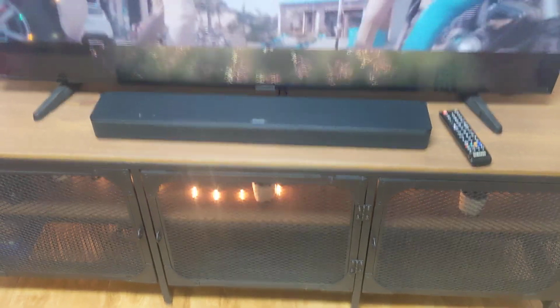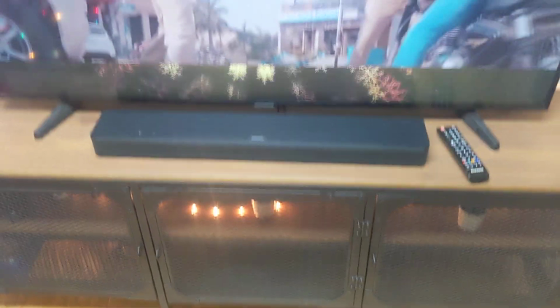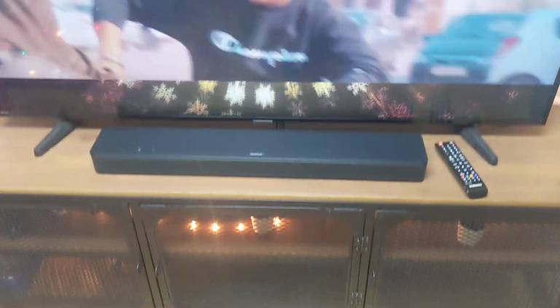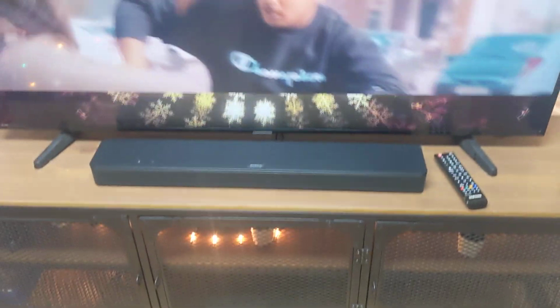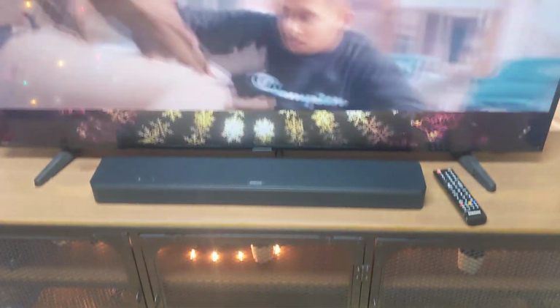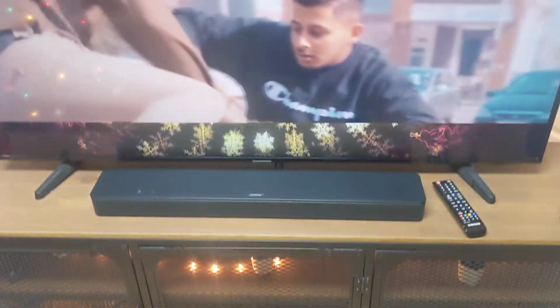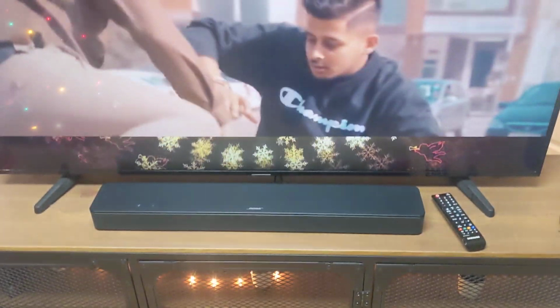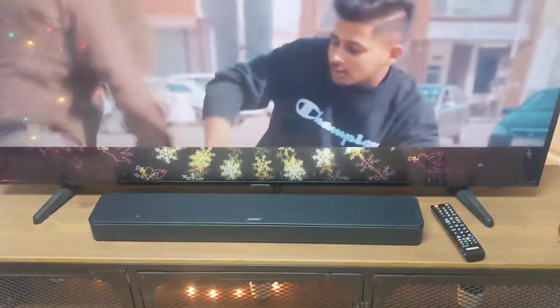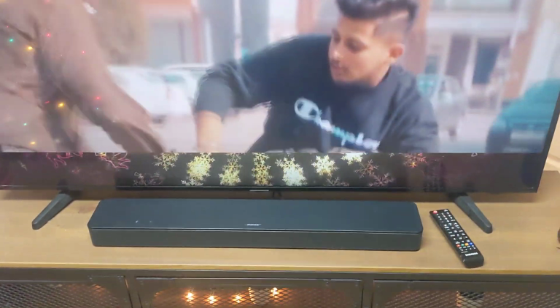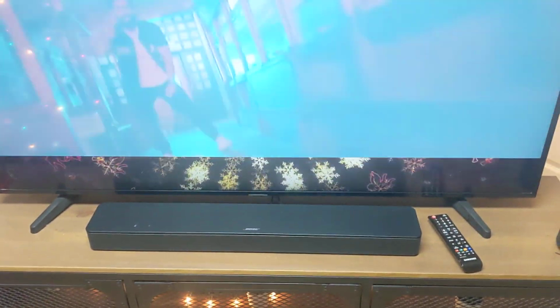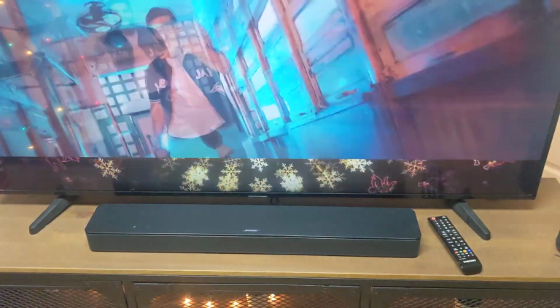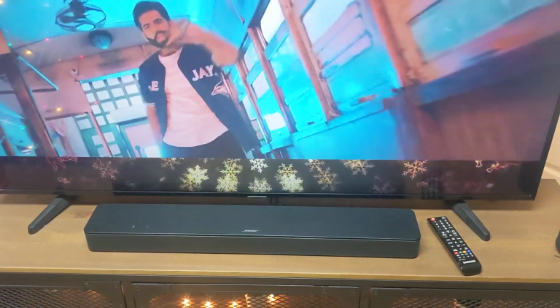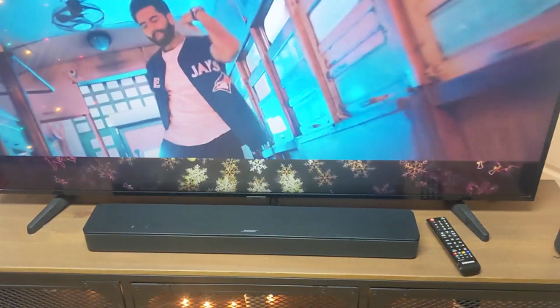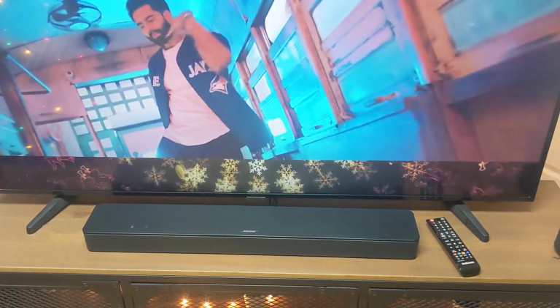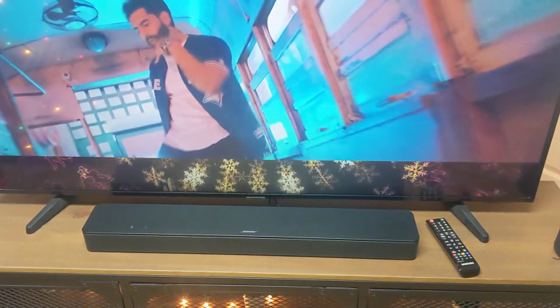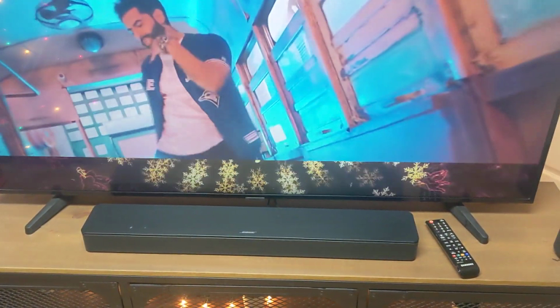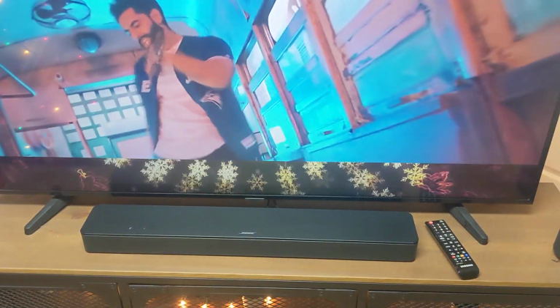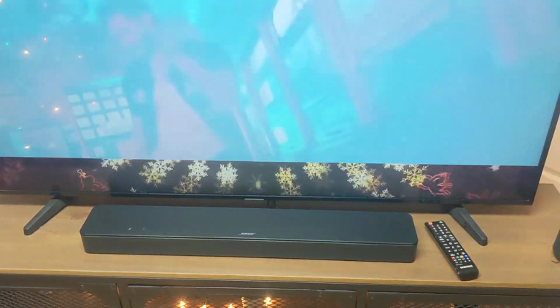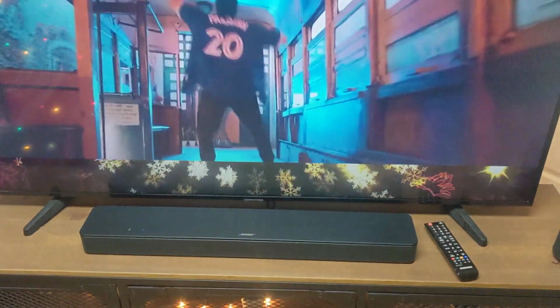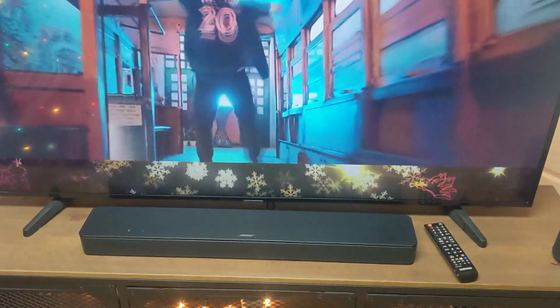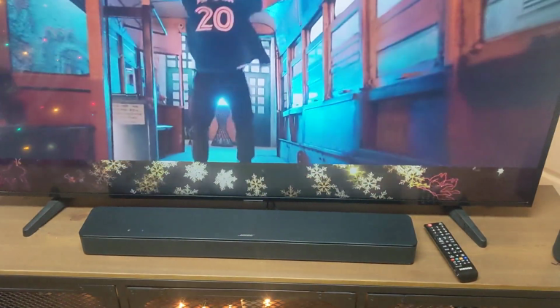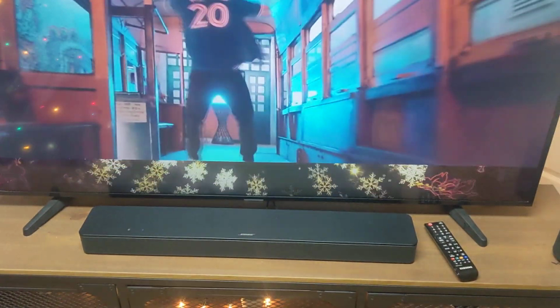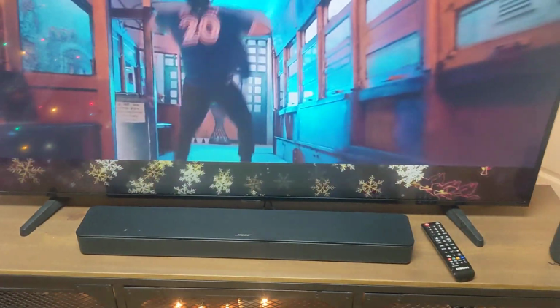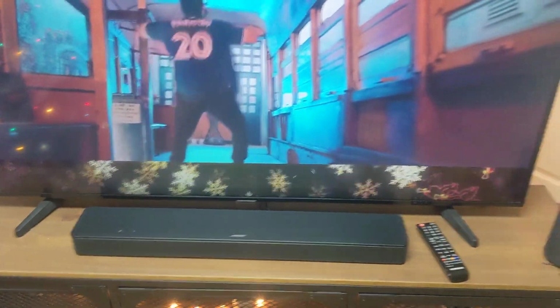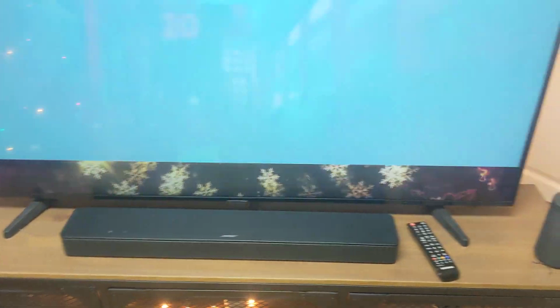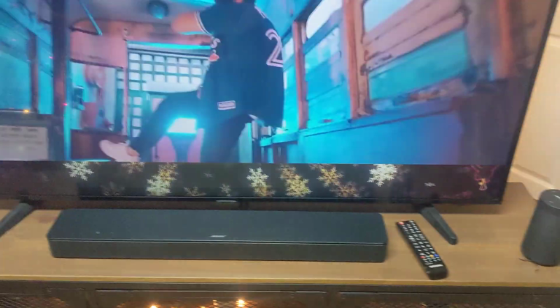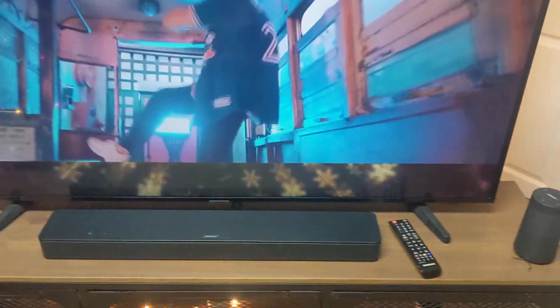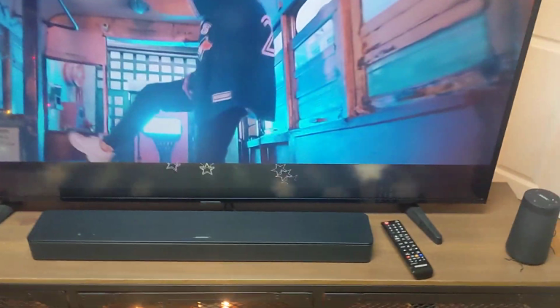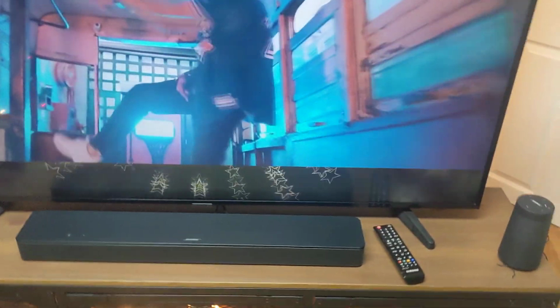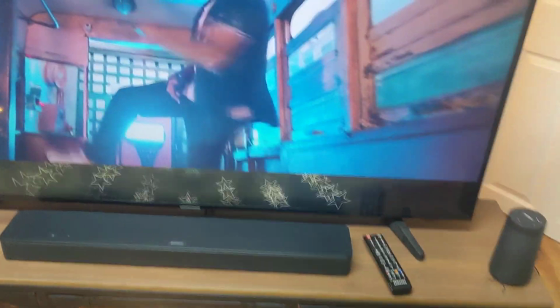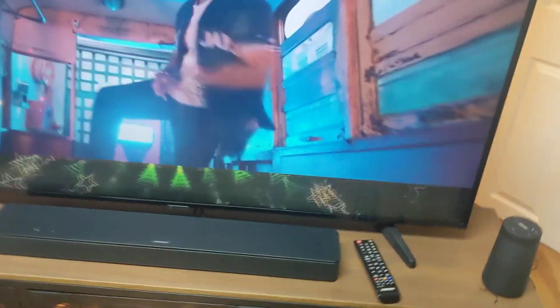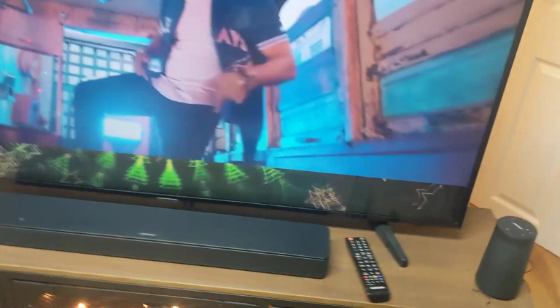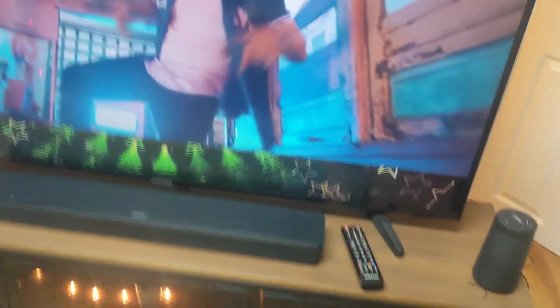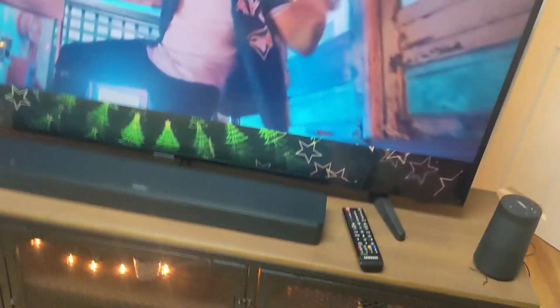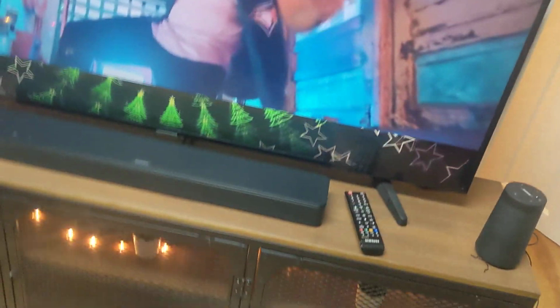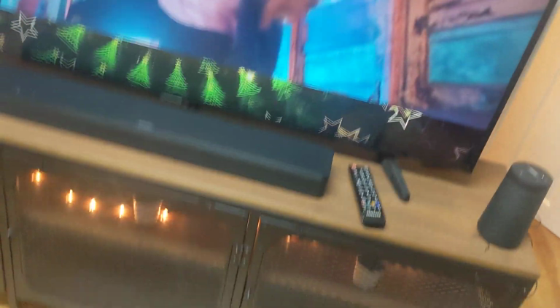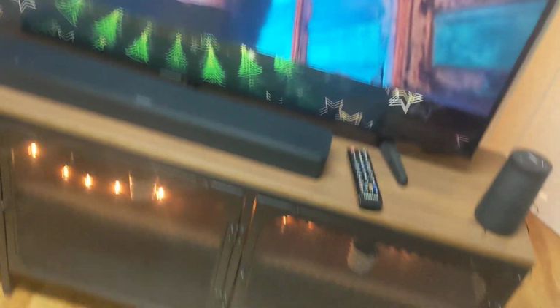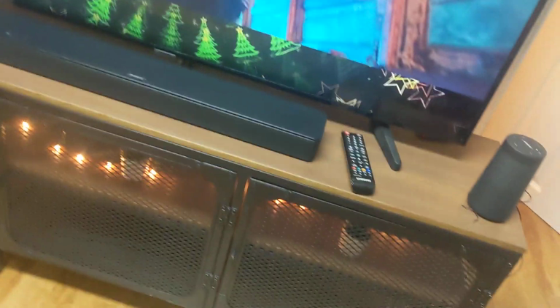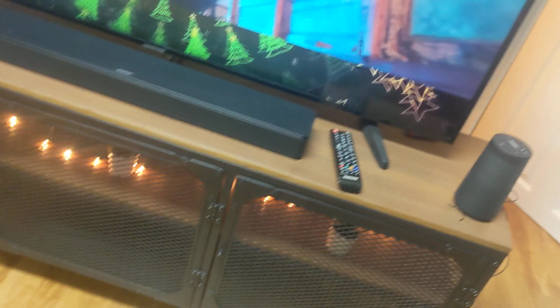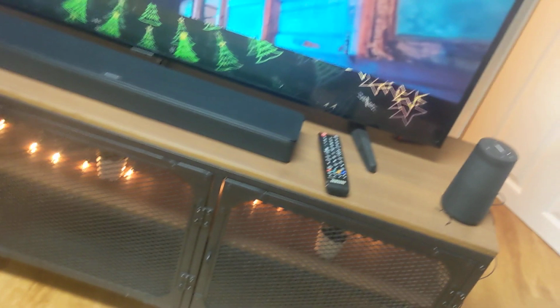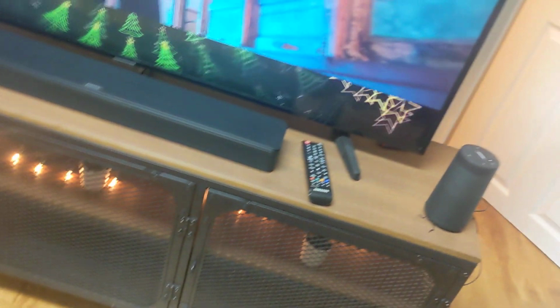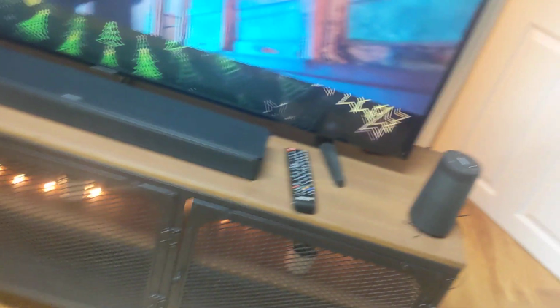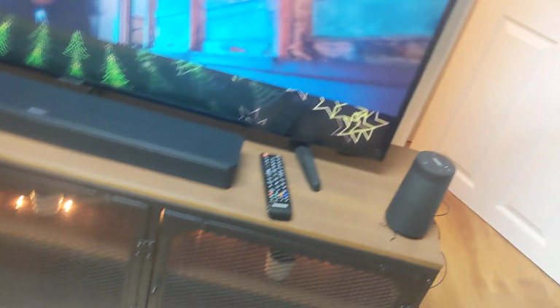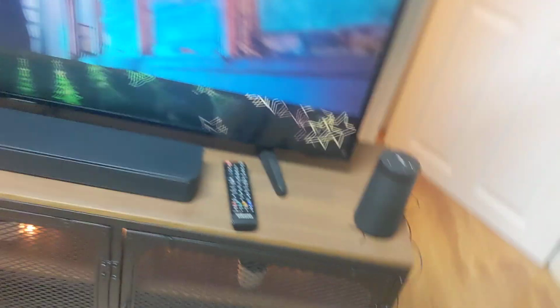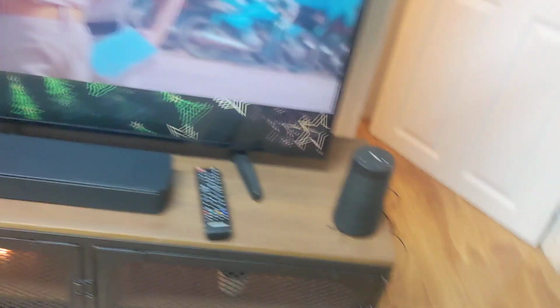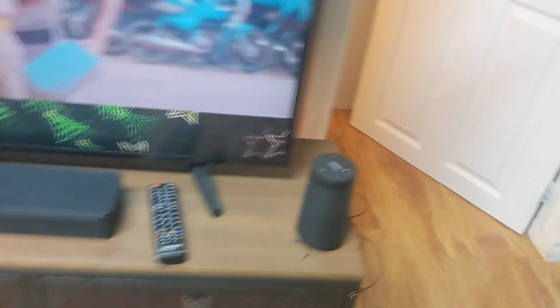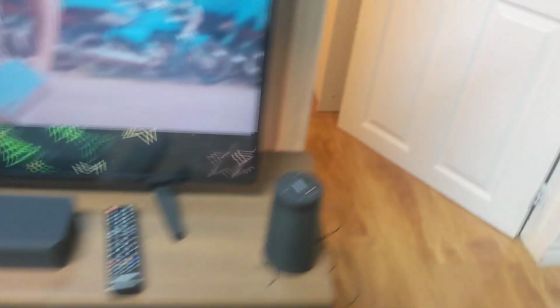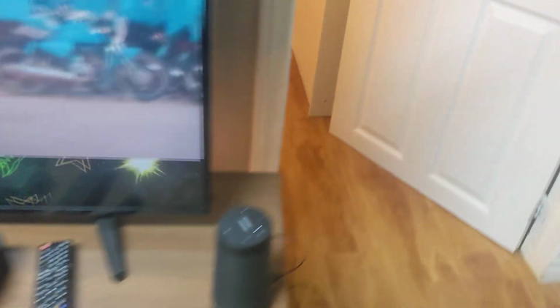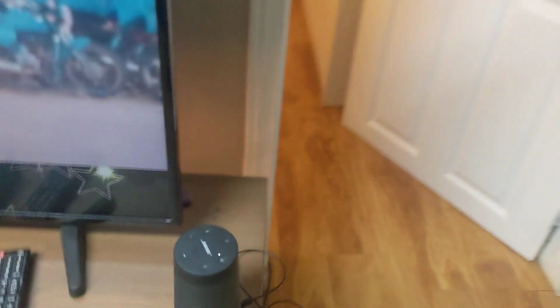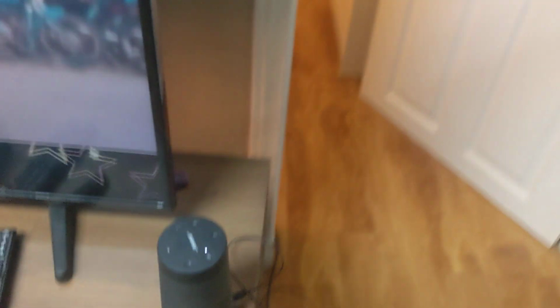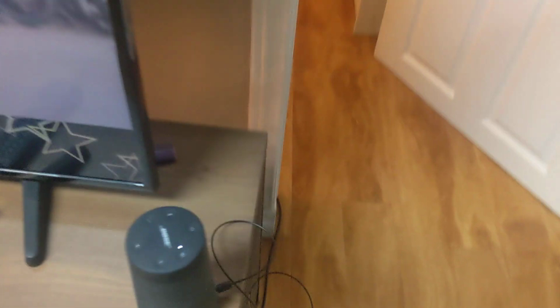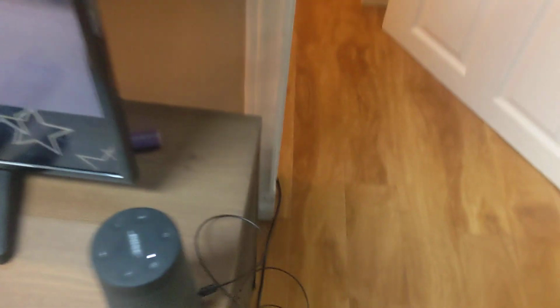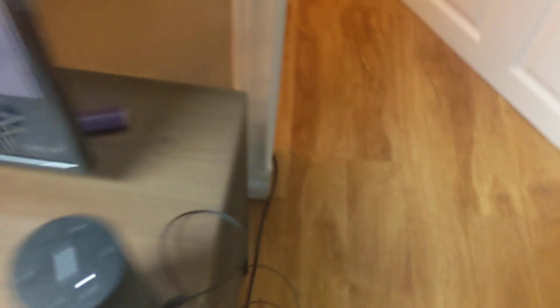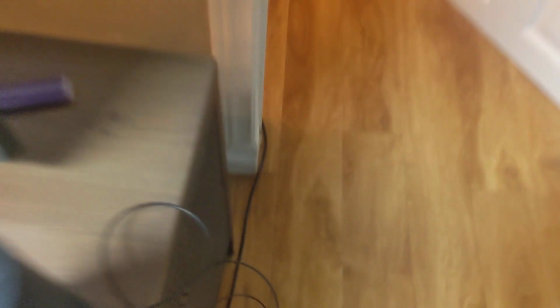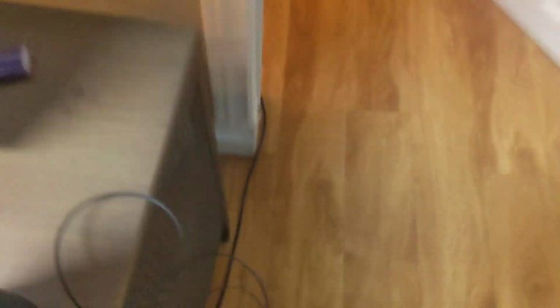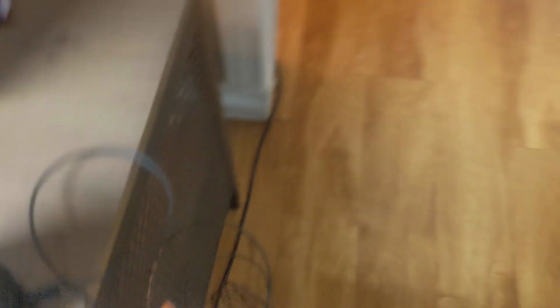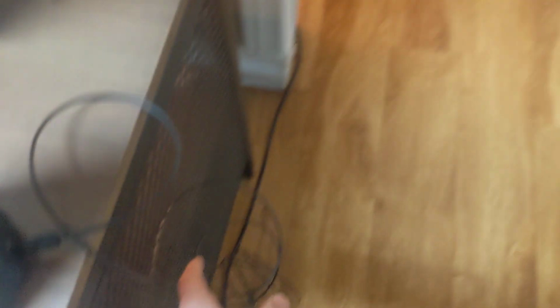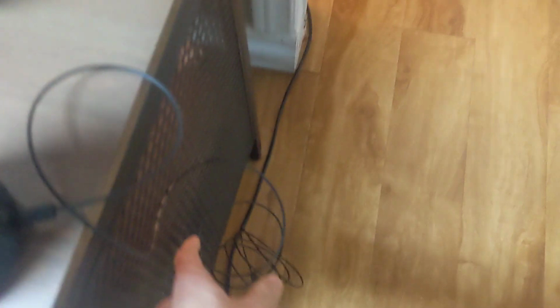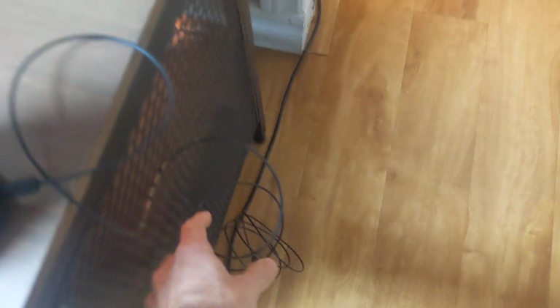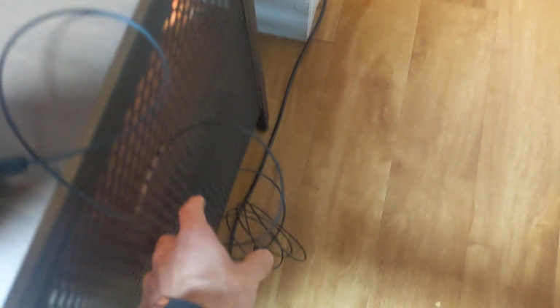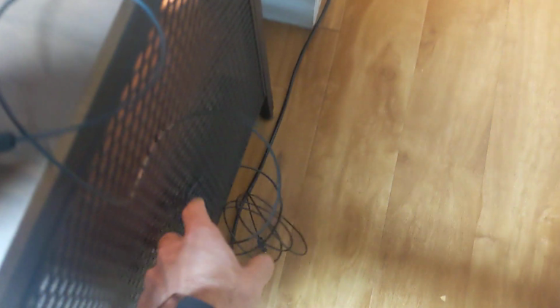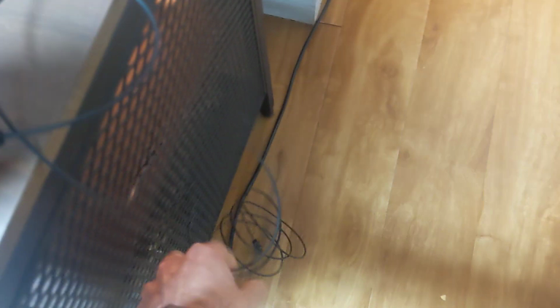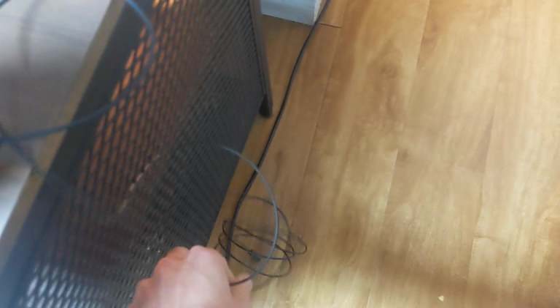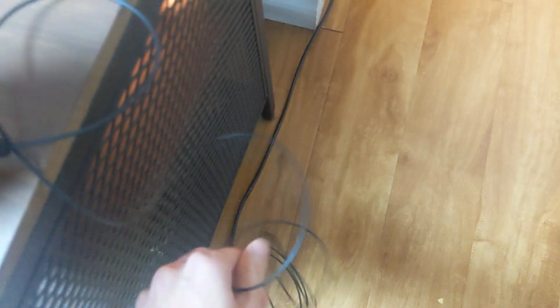Now it's working. So there's a problem with that wire.